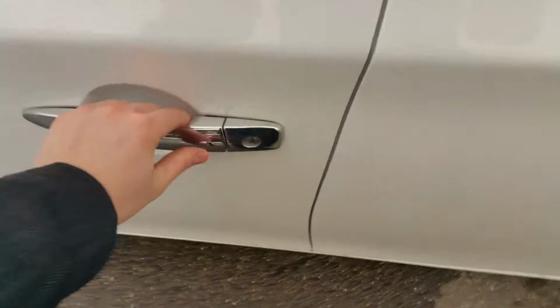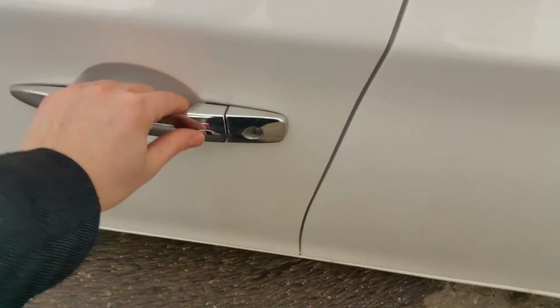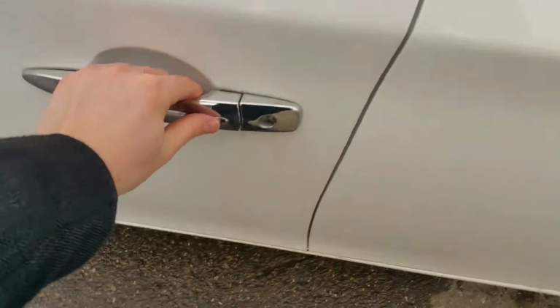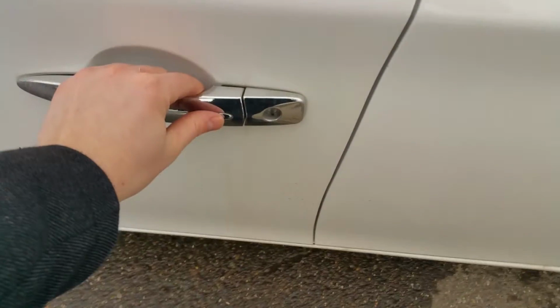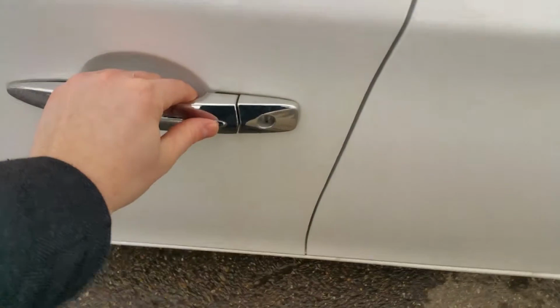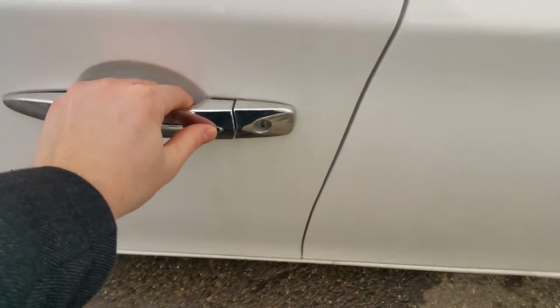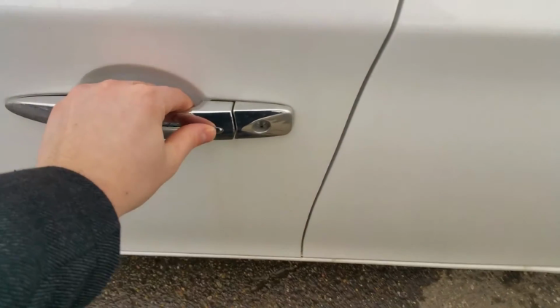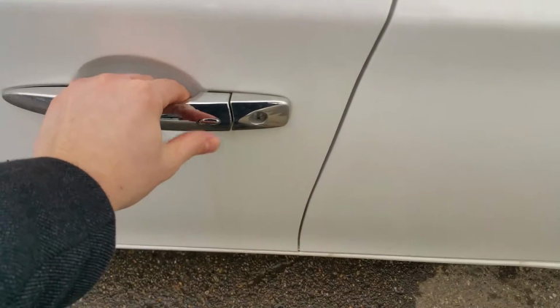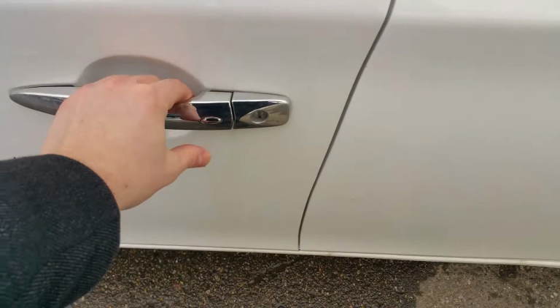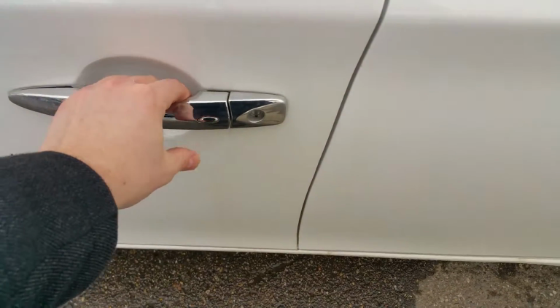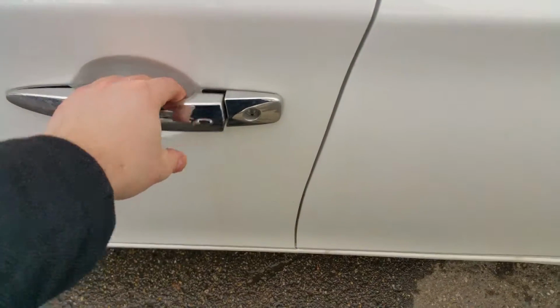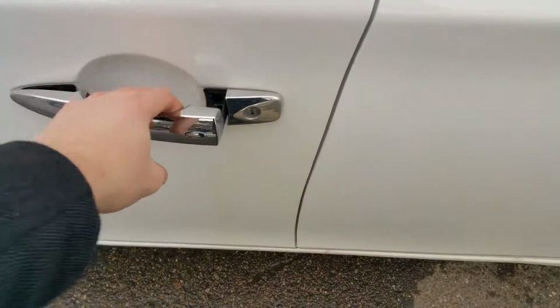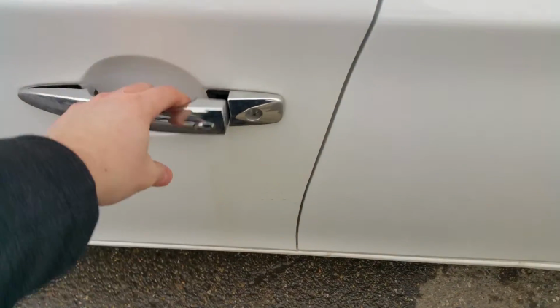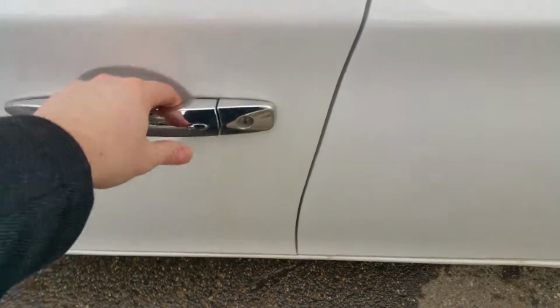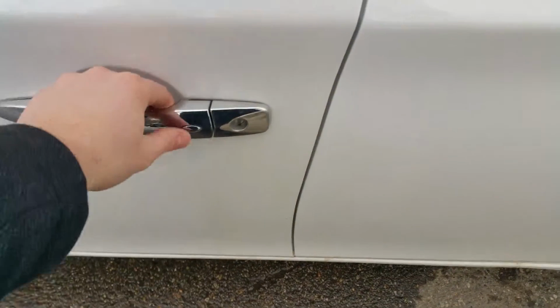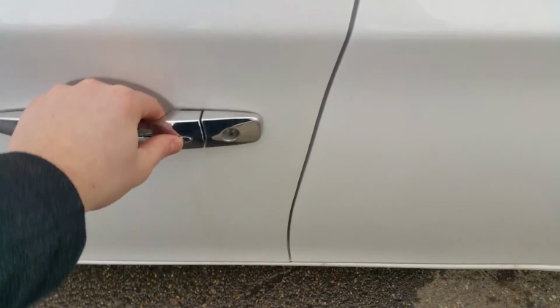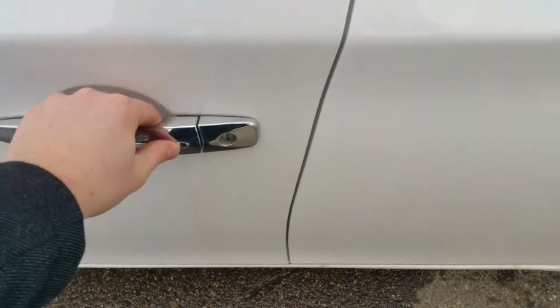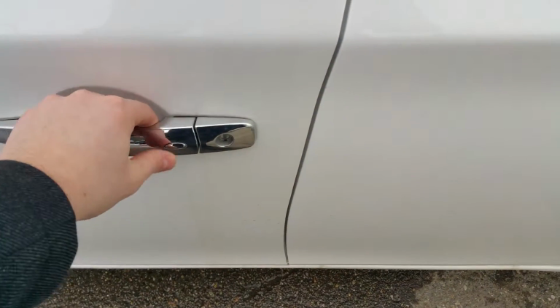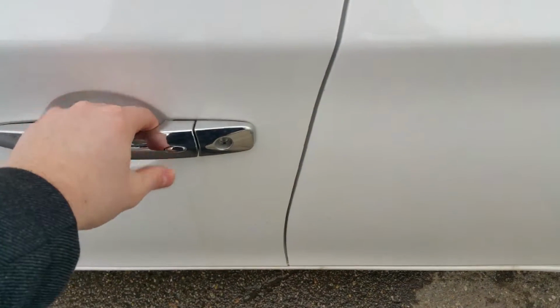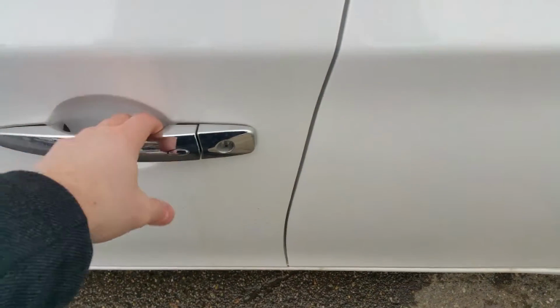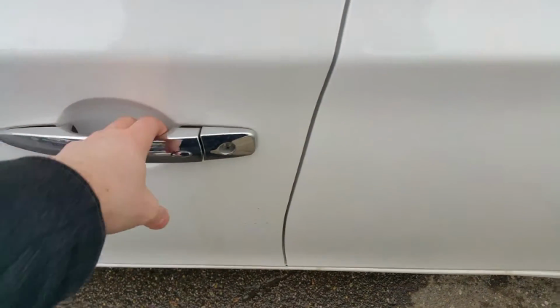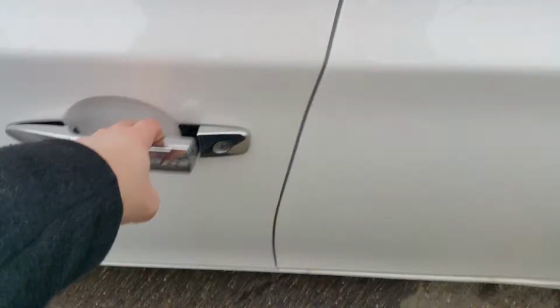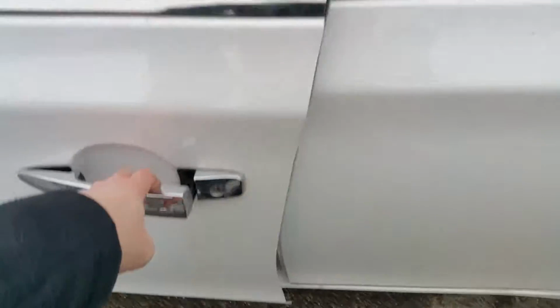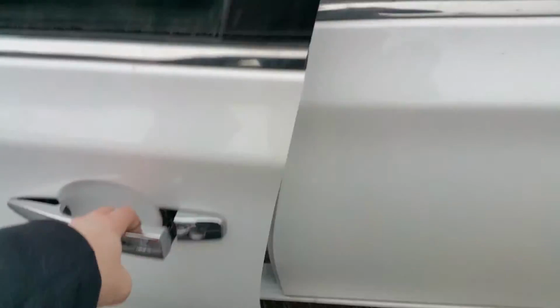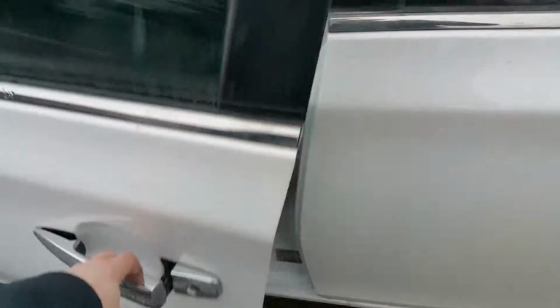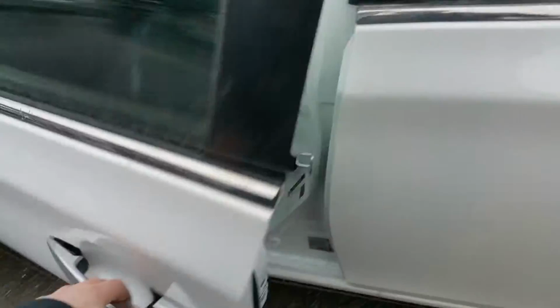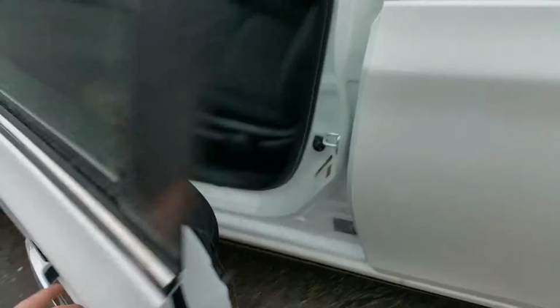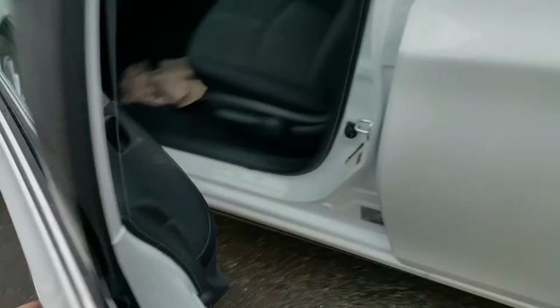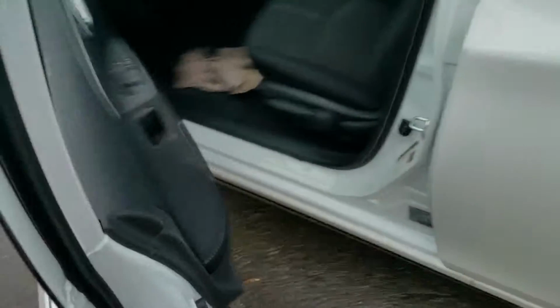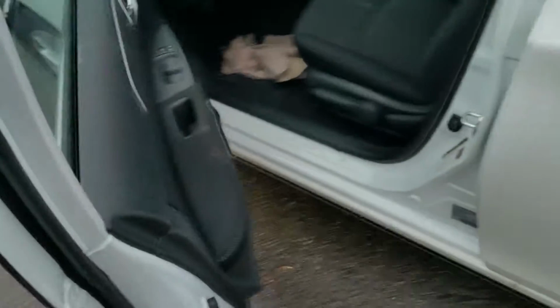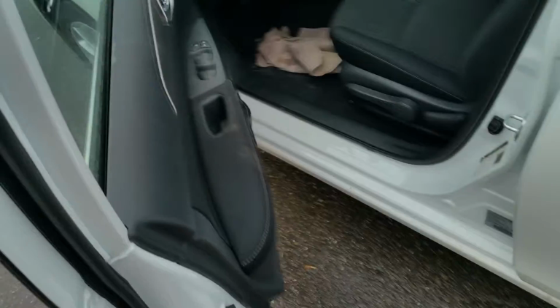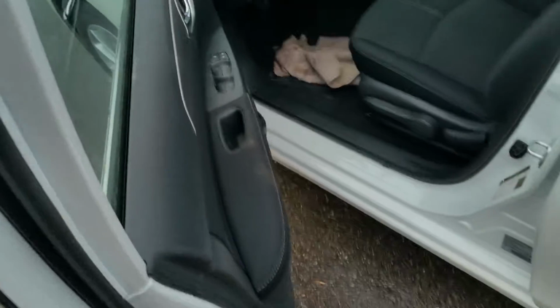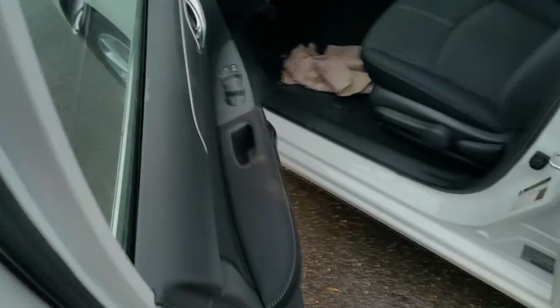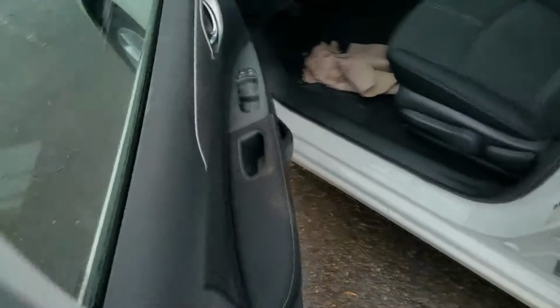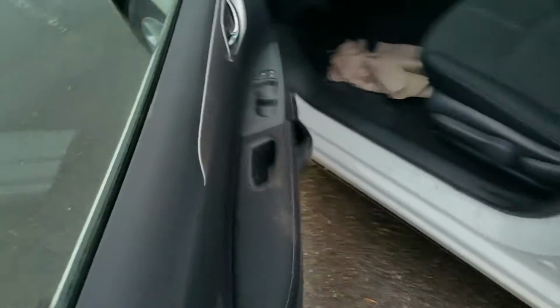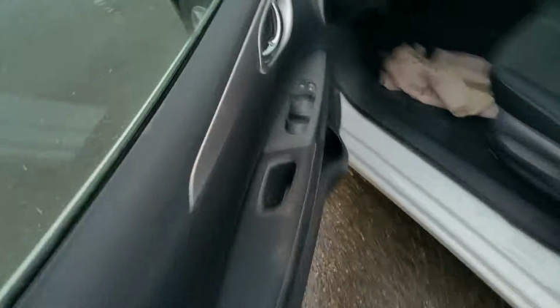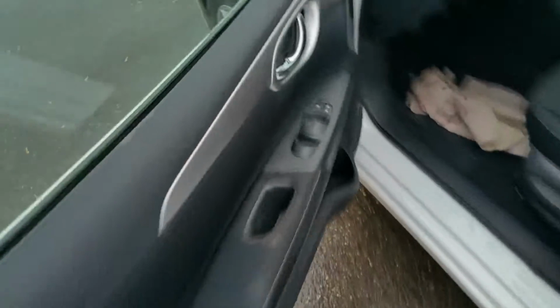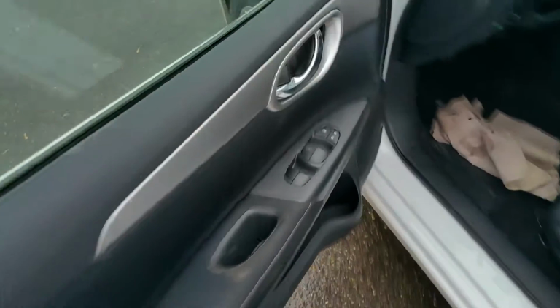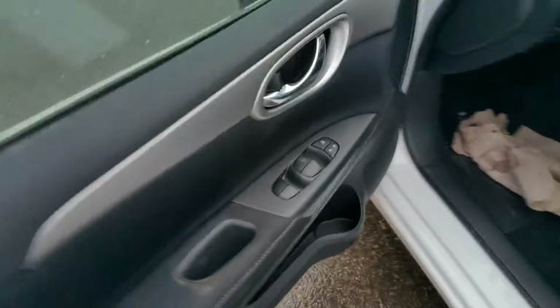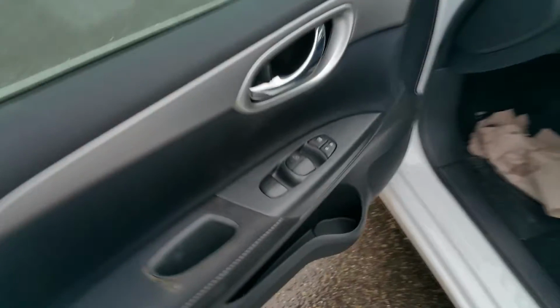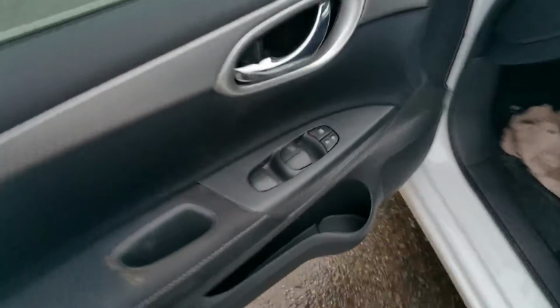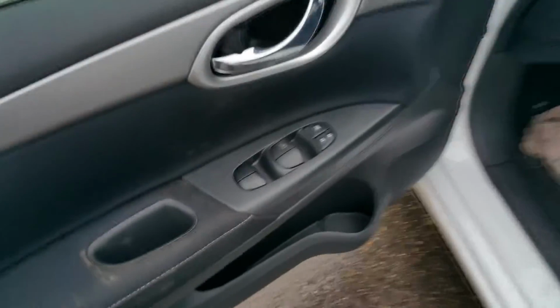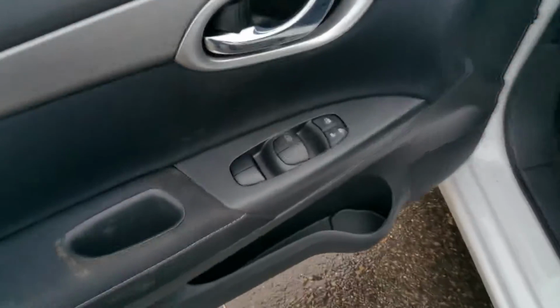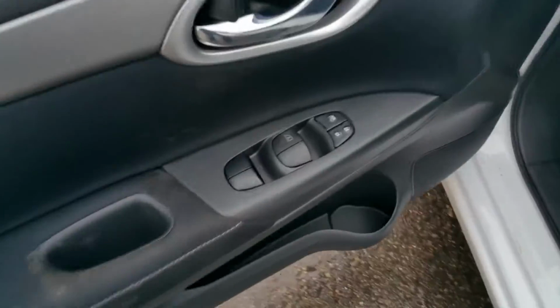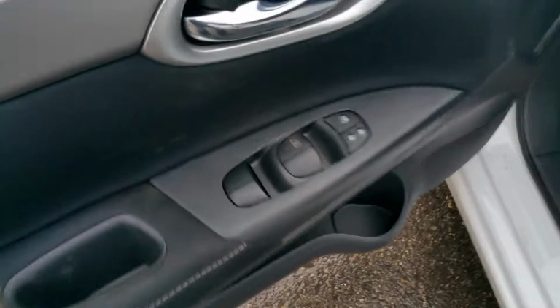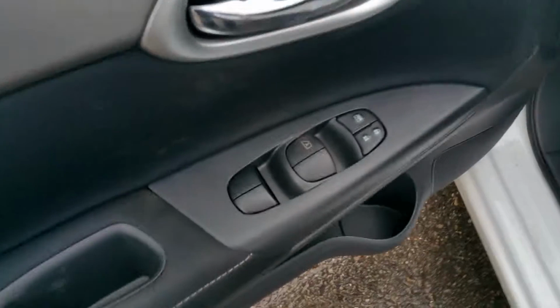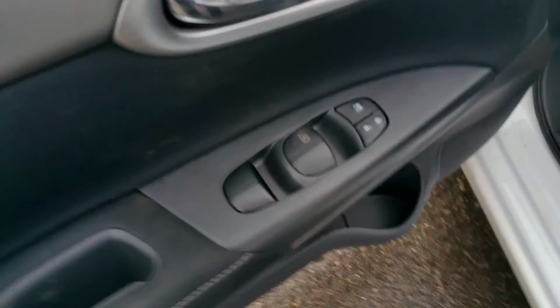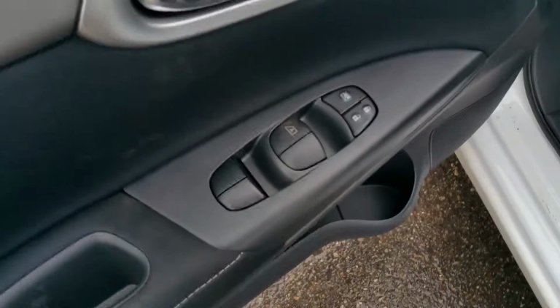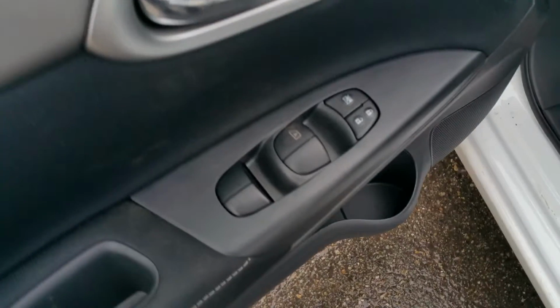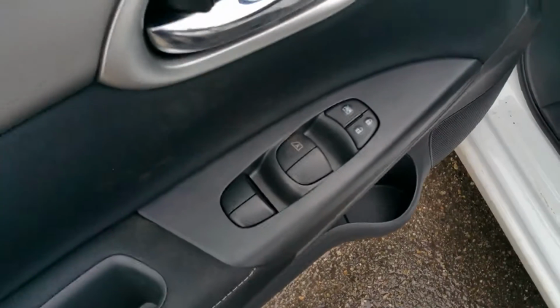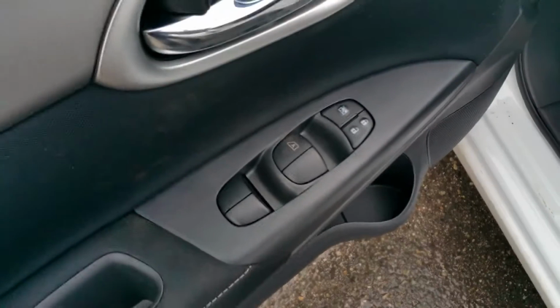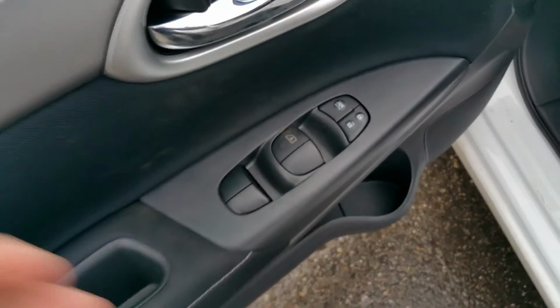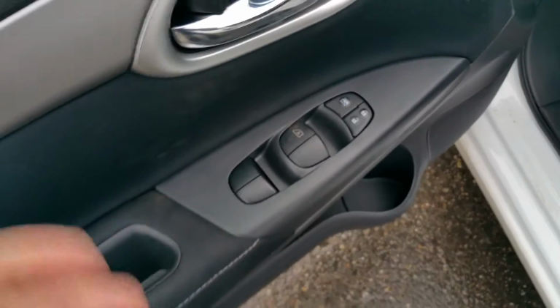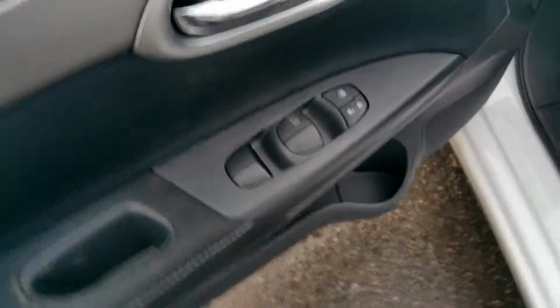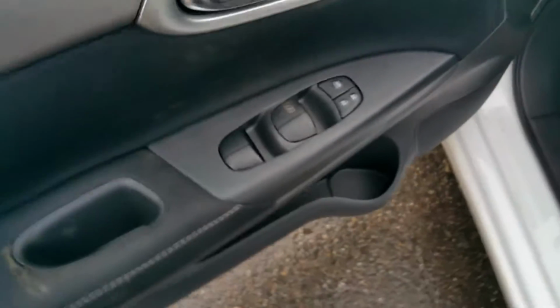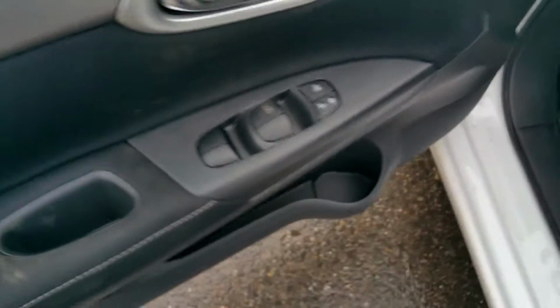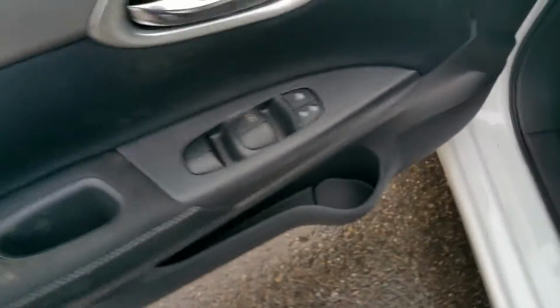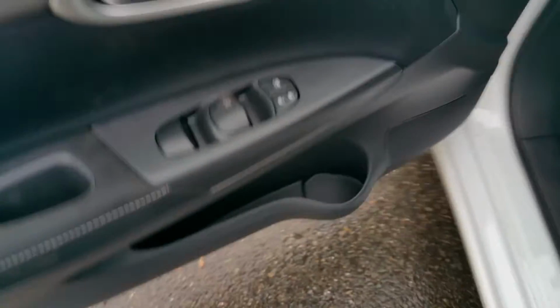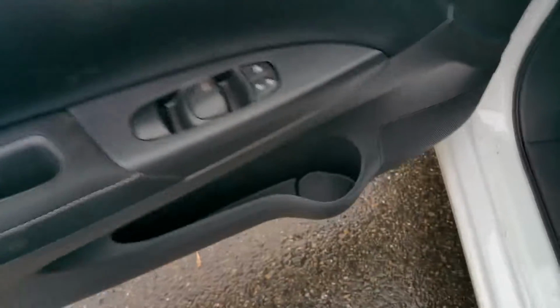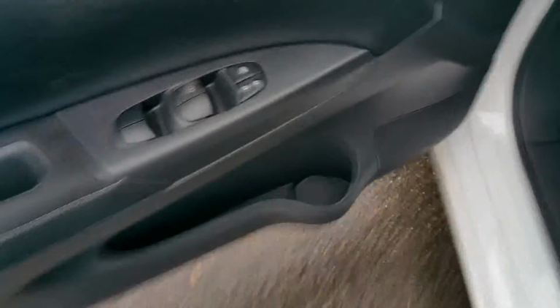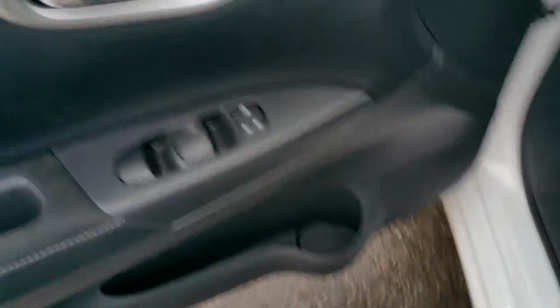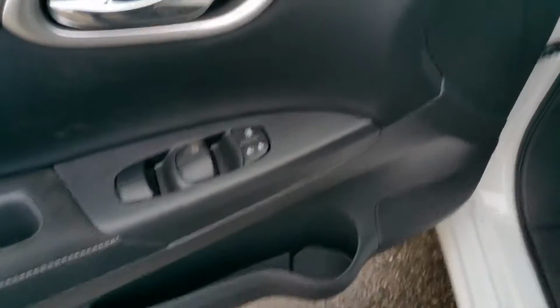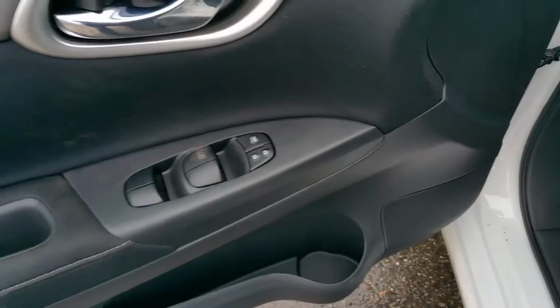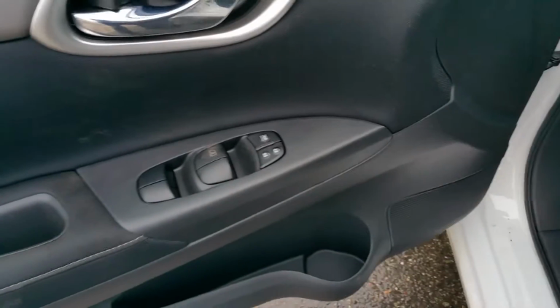Keyless entry — you can lock and unlock so long as the key is in your pocket. We have power windows, locks, and mirrors, as you'd expect, John.